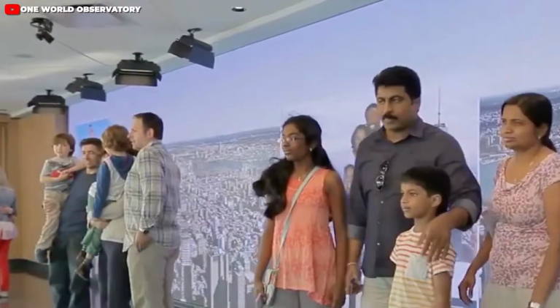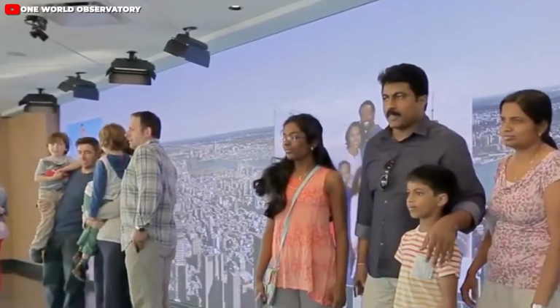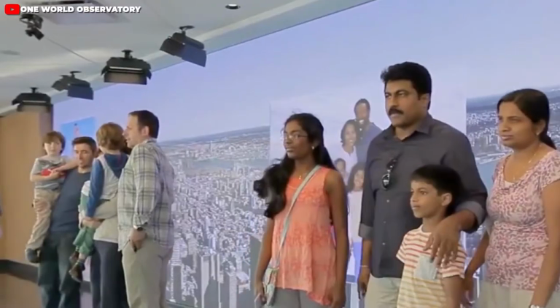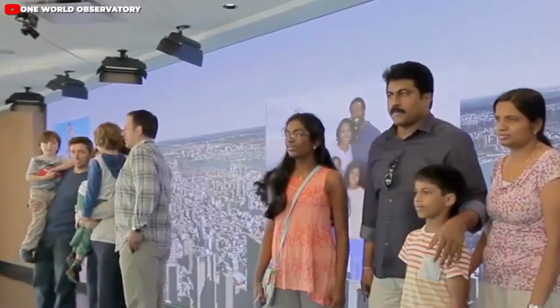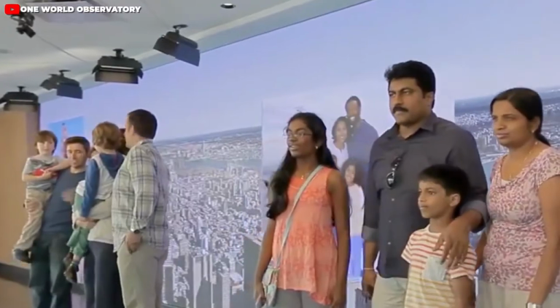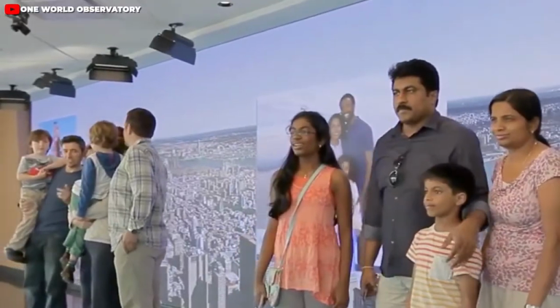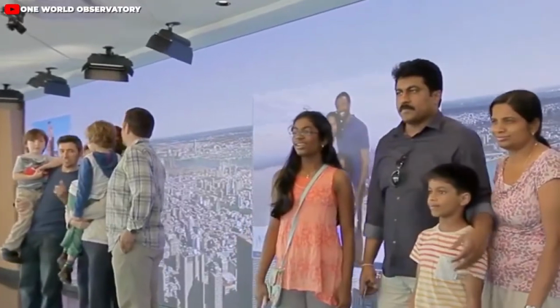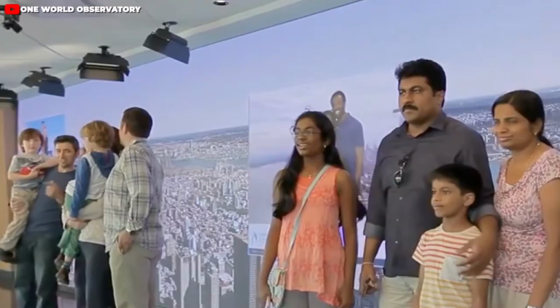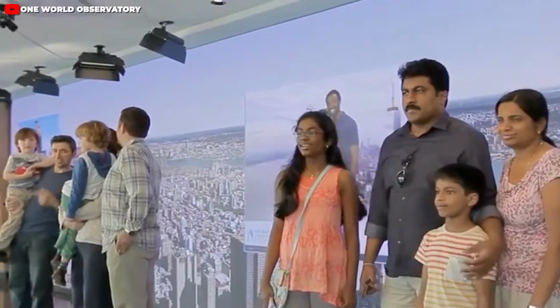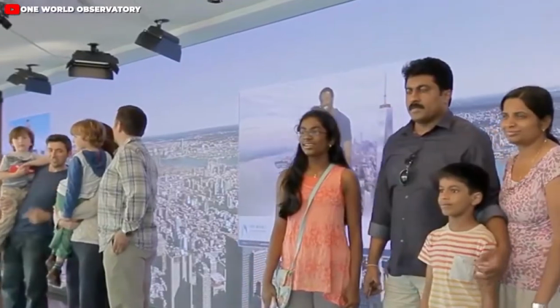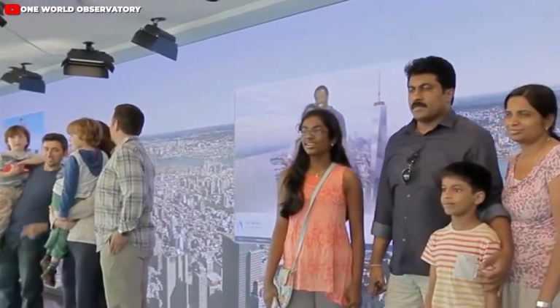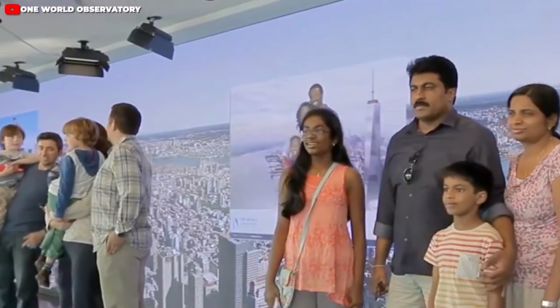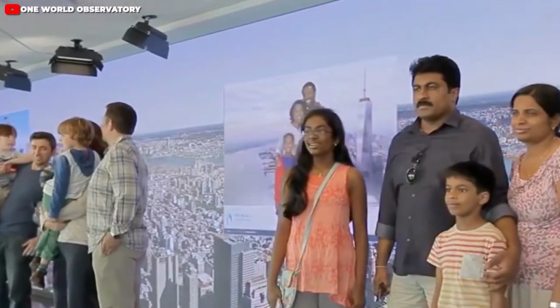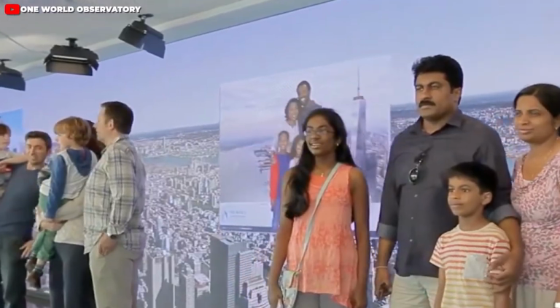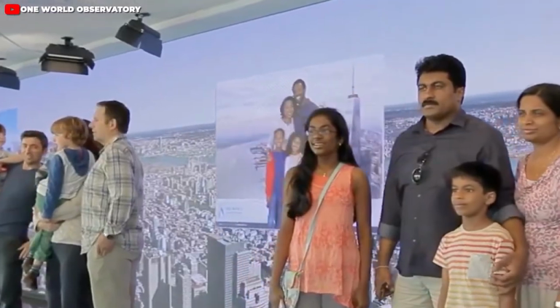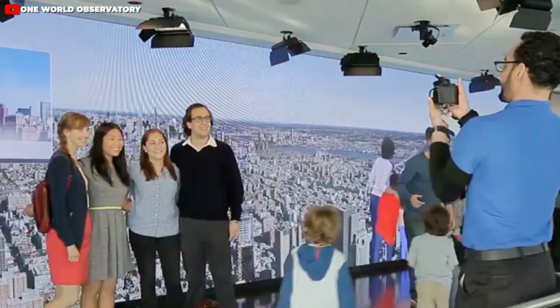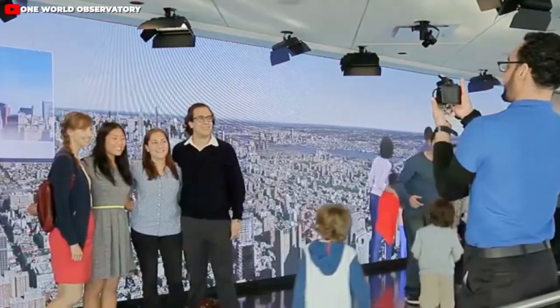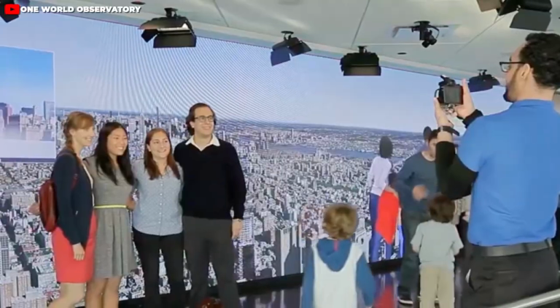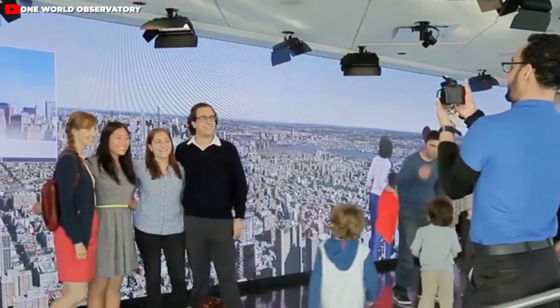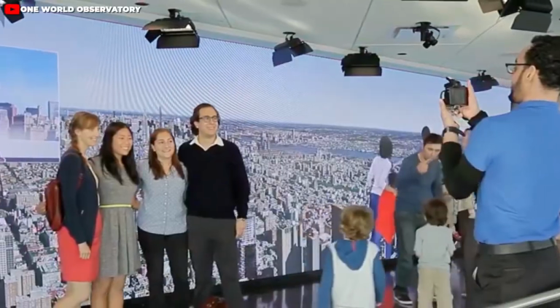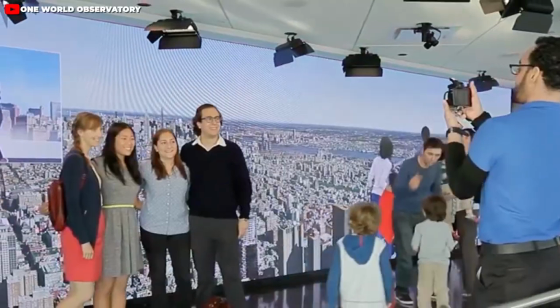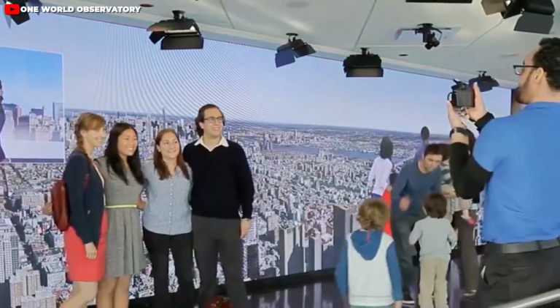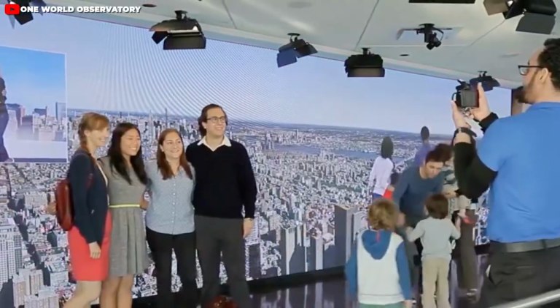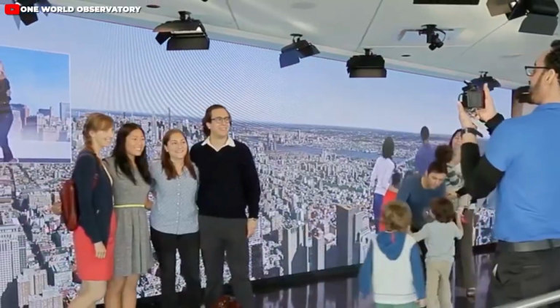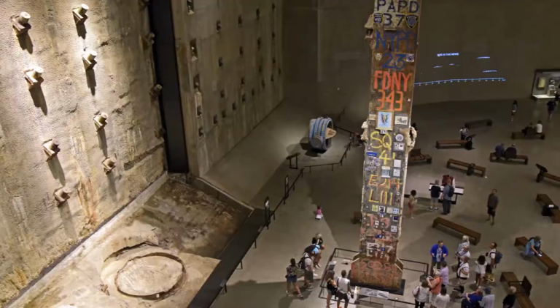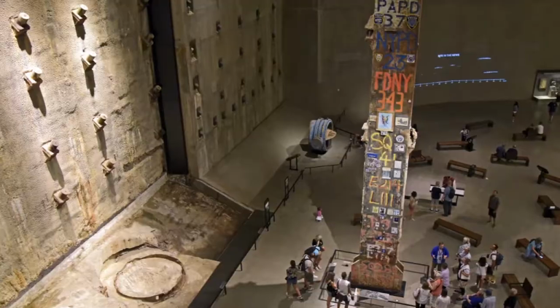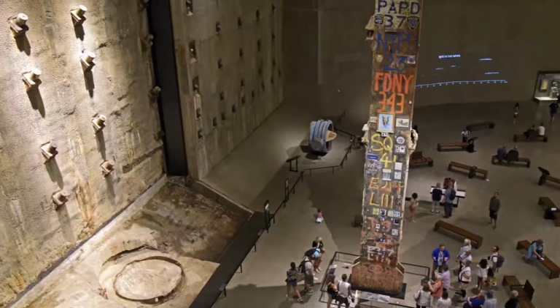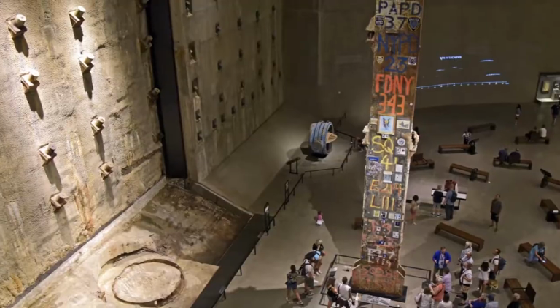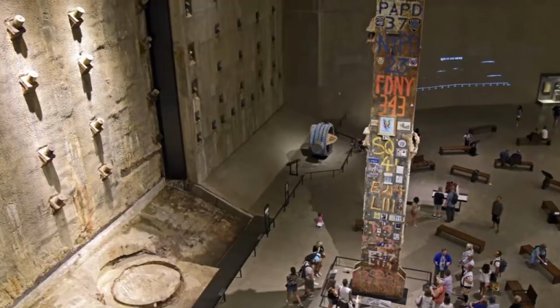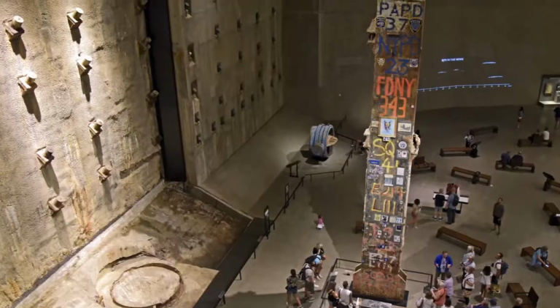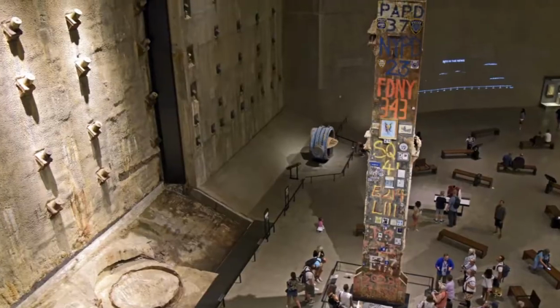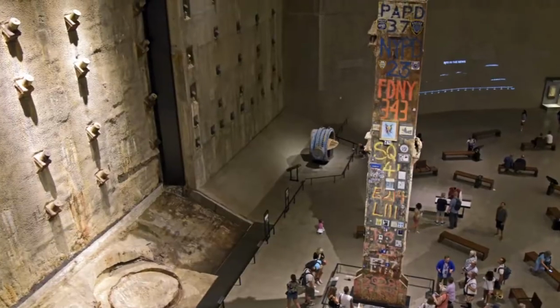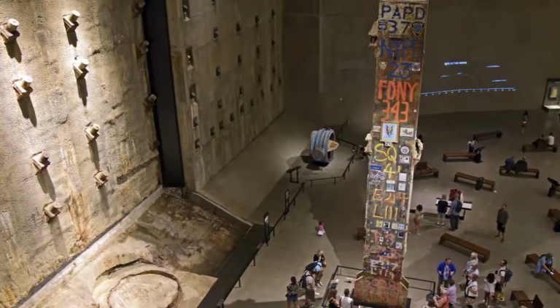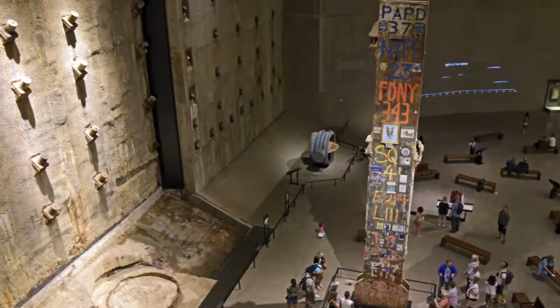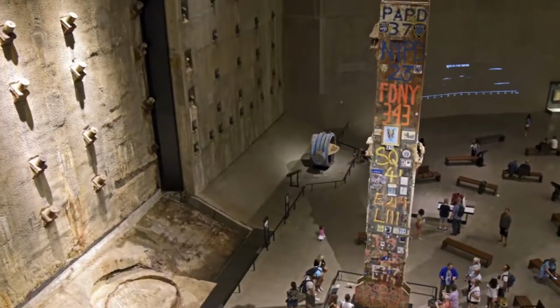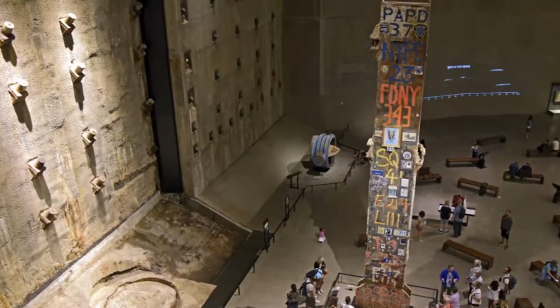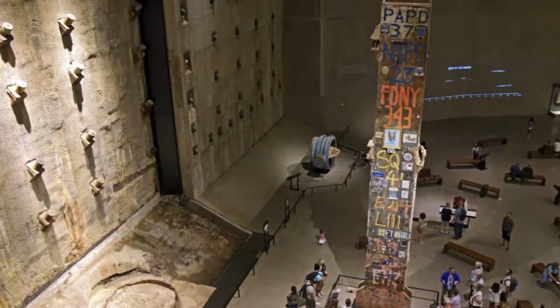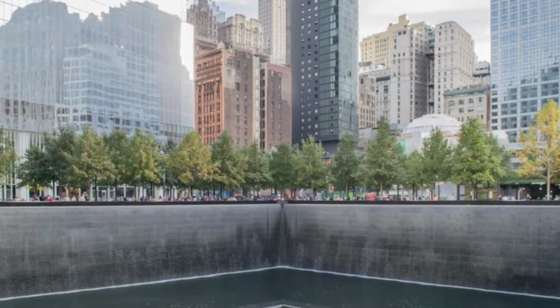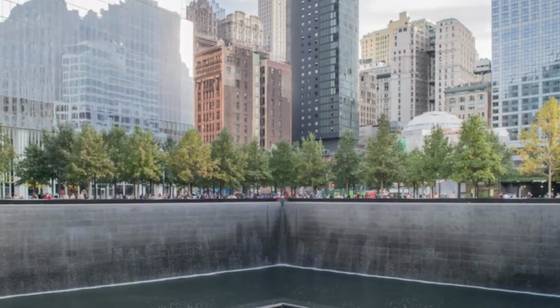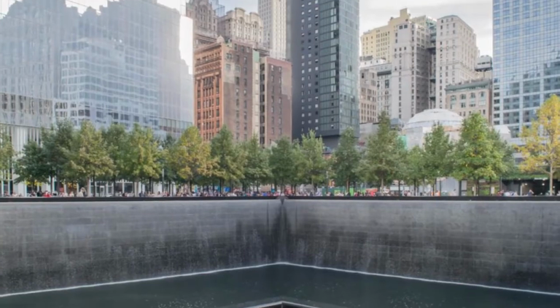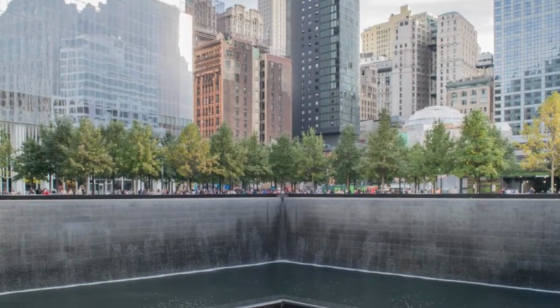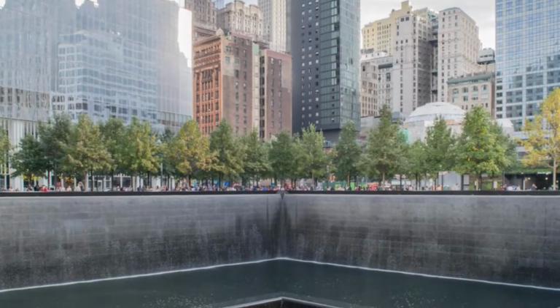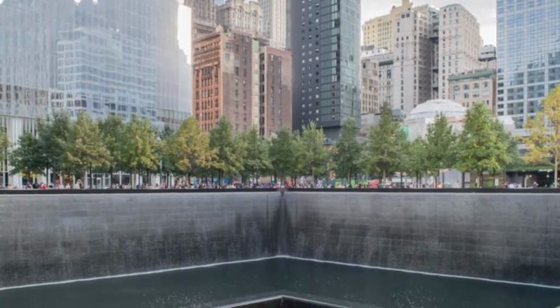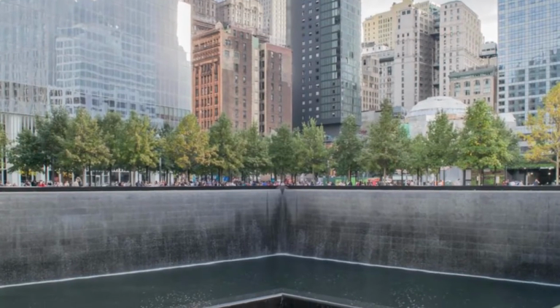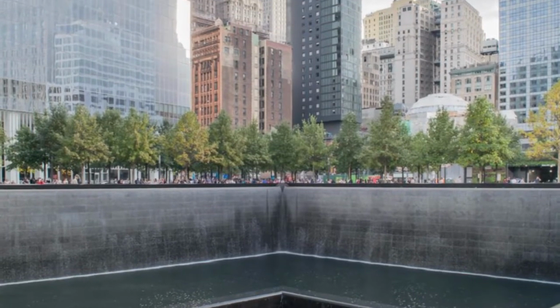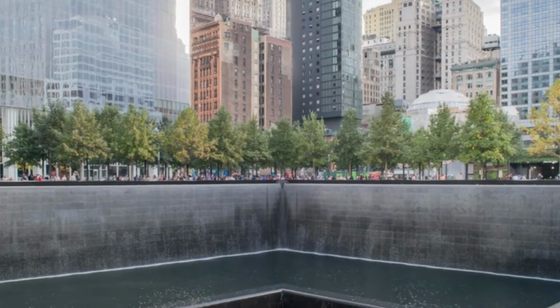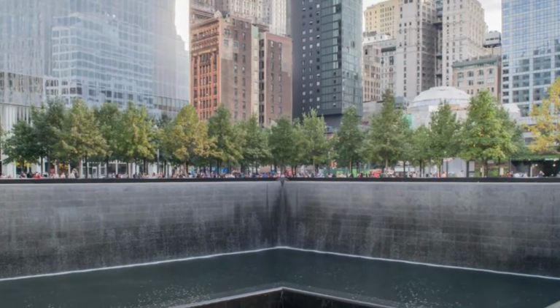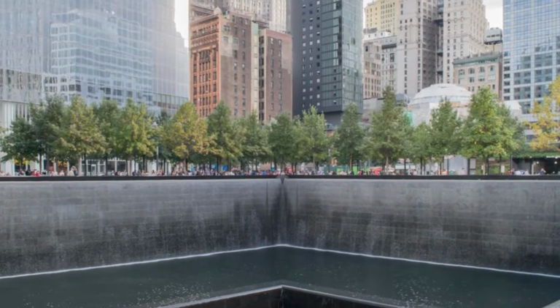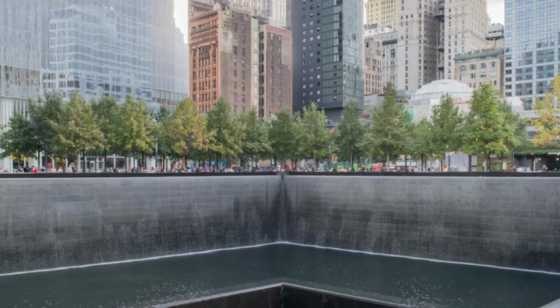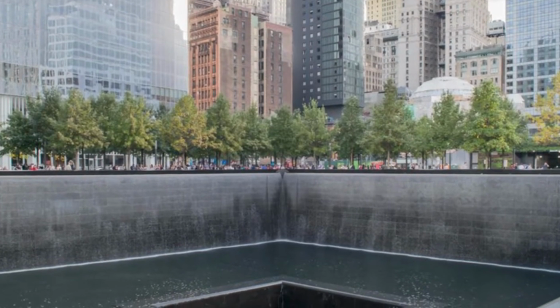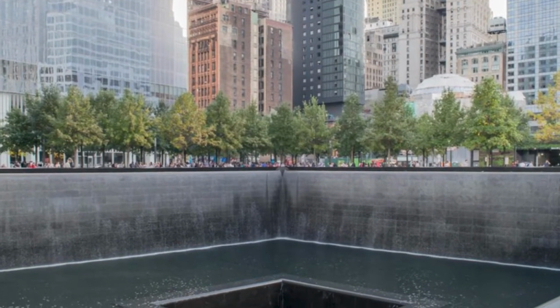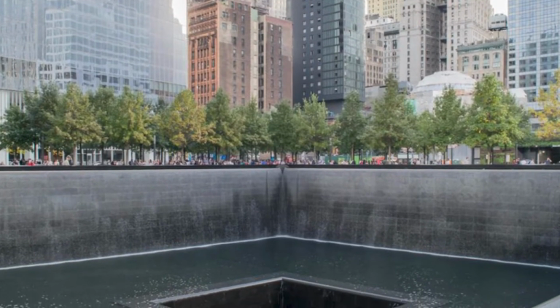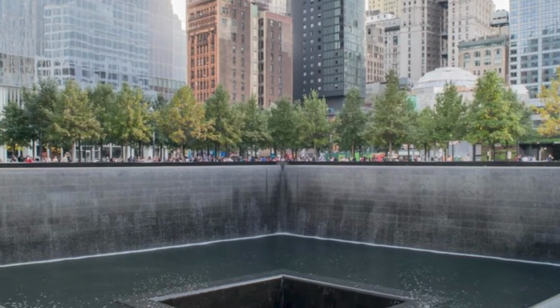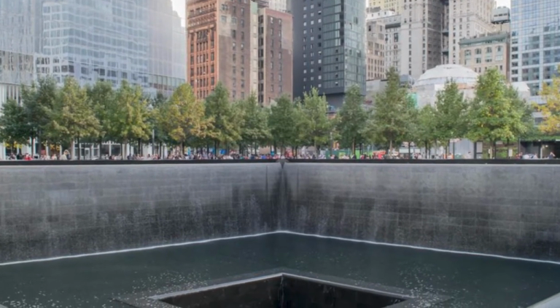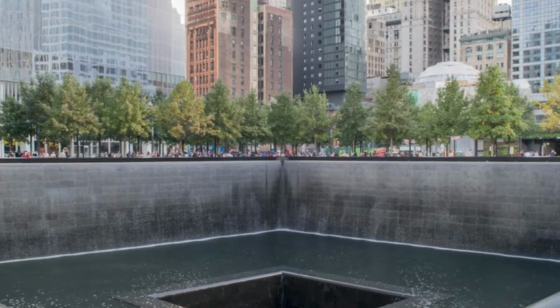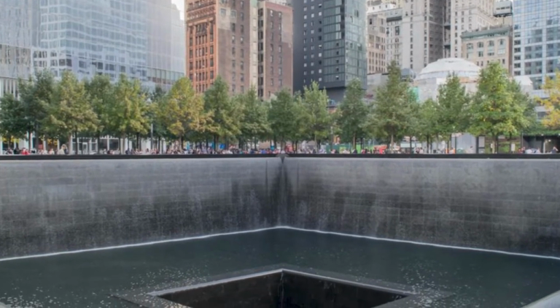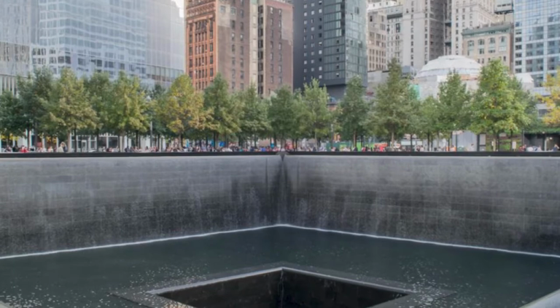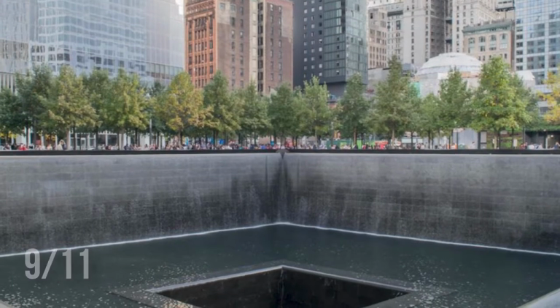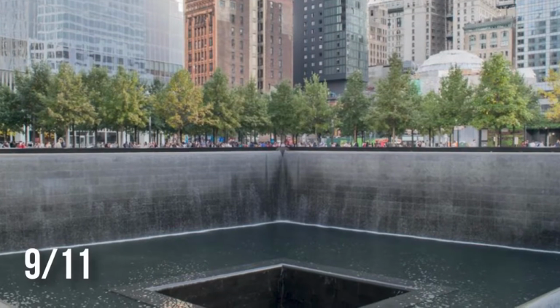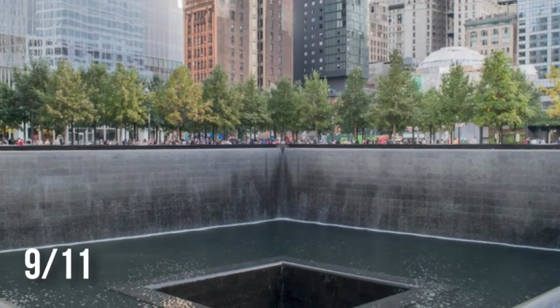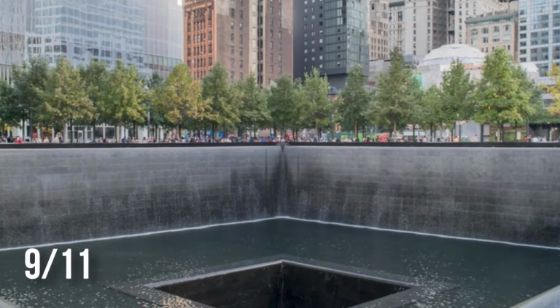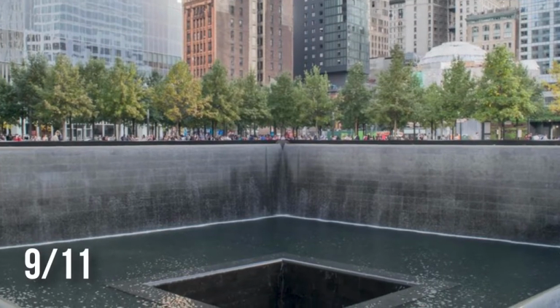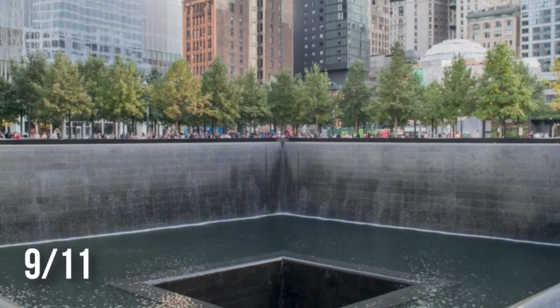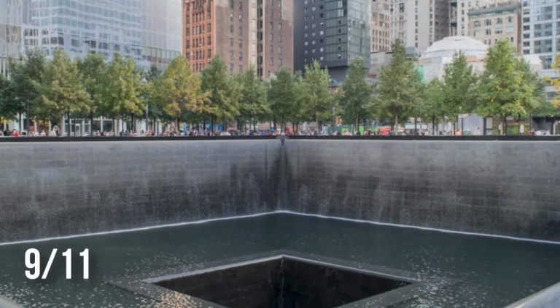Once you're back down to the lower level, you'll be able to visit the Ground Zero Museum and a memorial that honors the lives lost on 9/11.